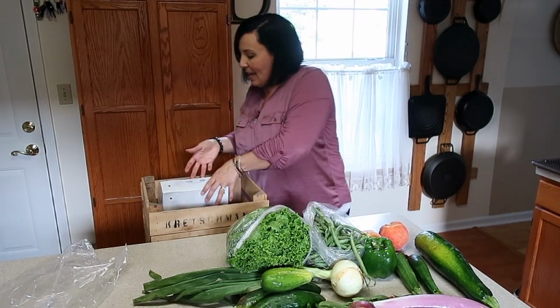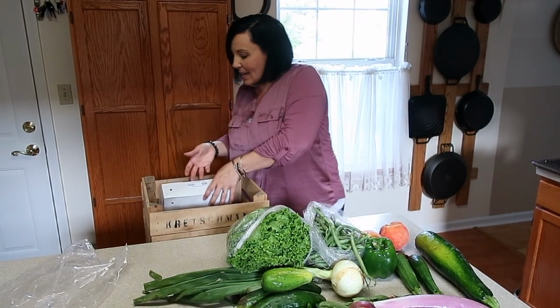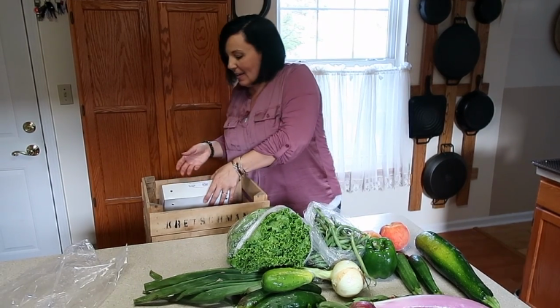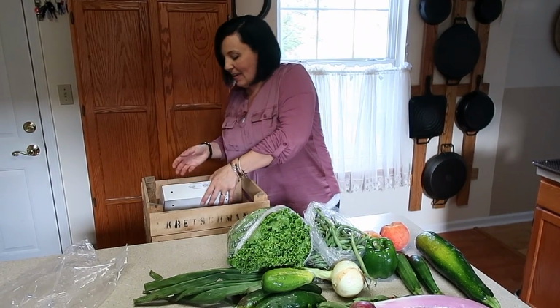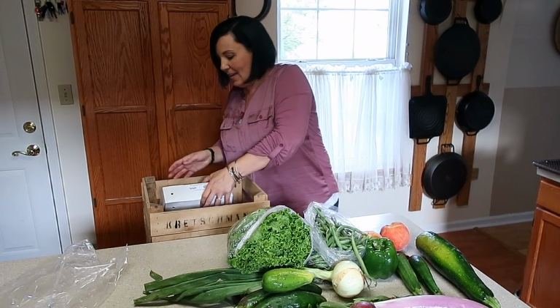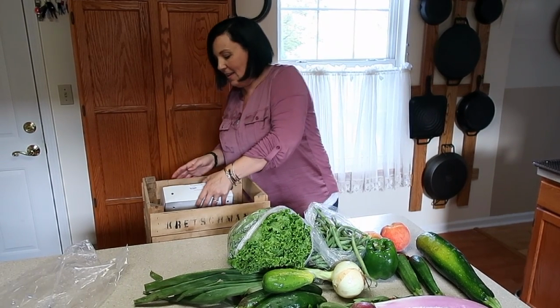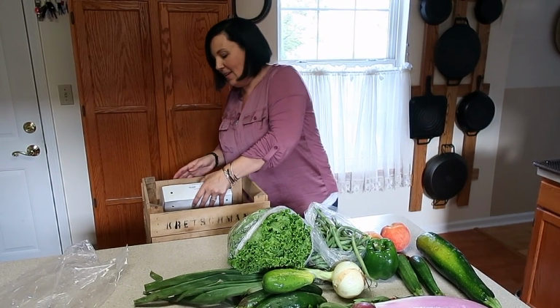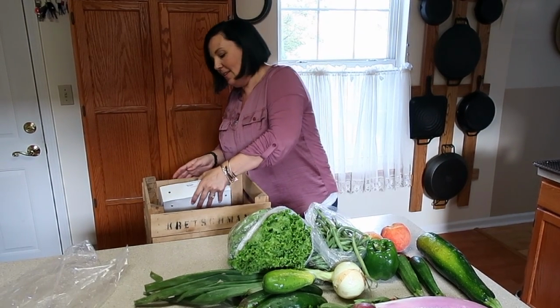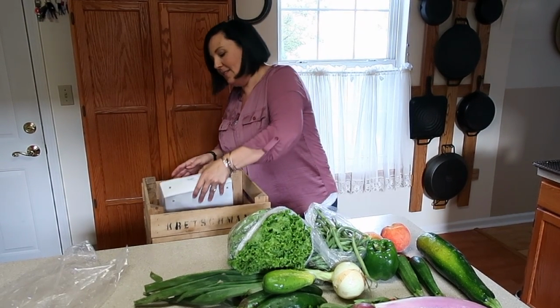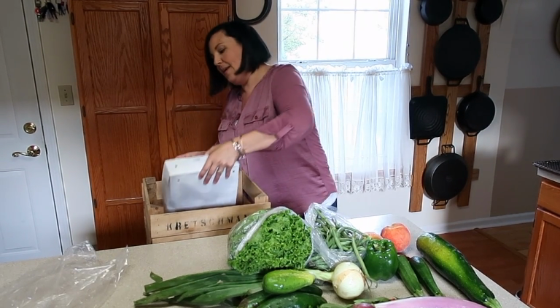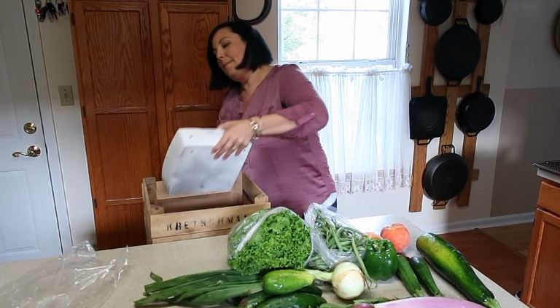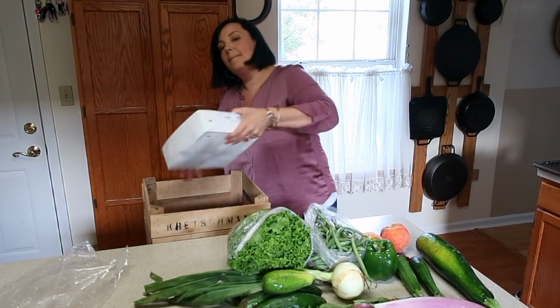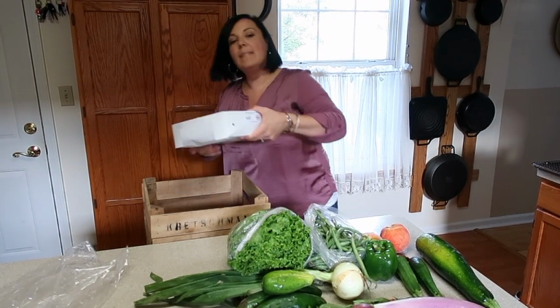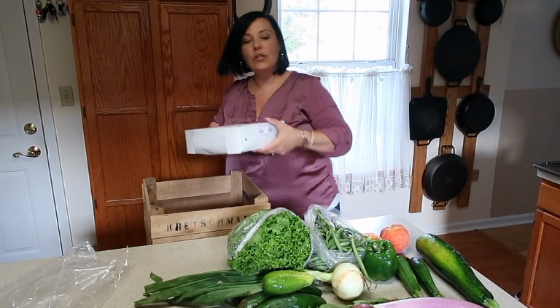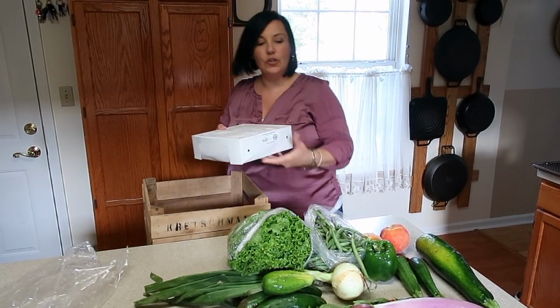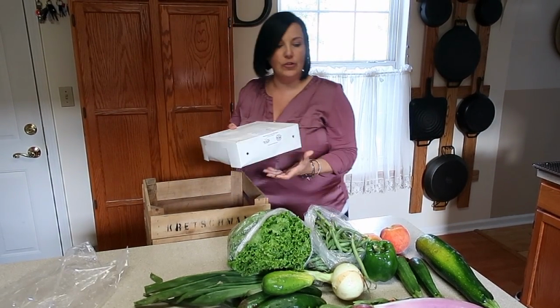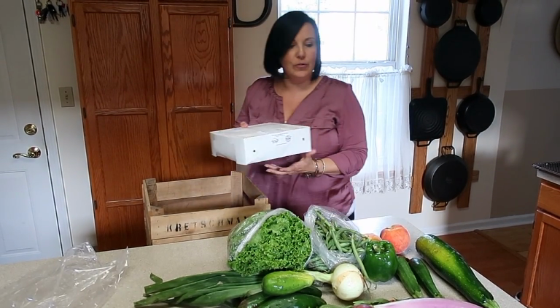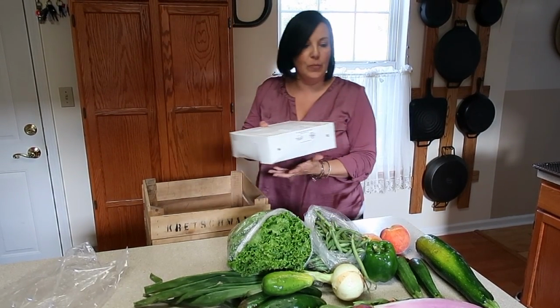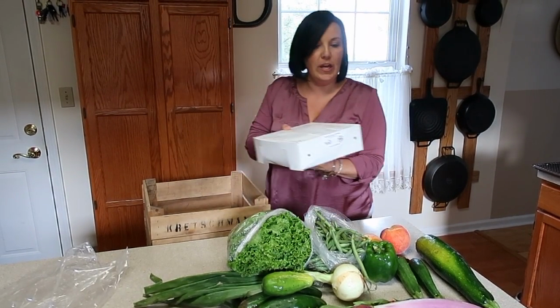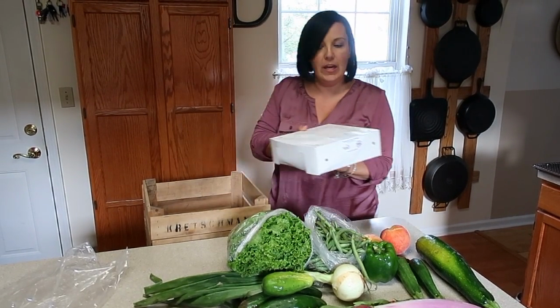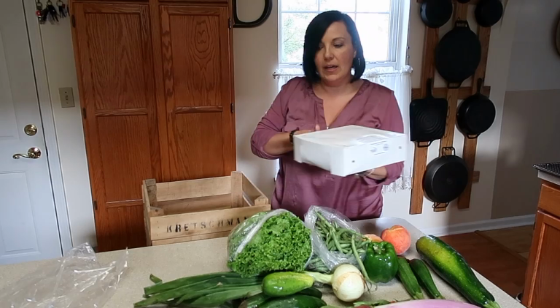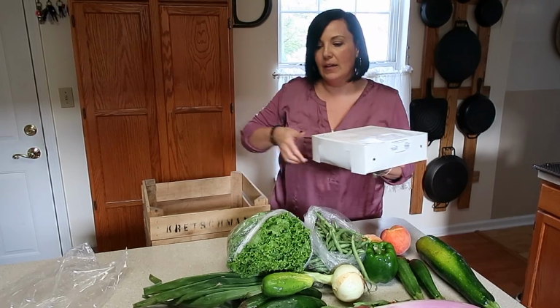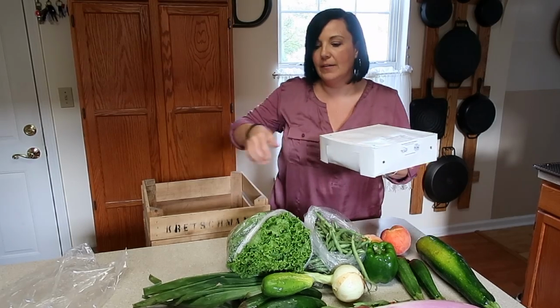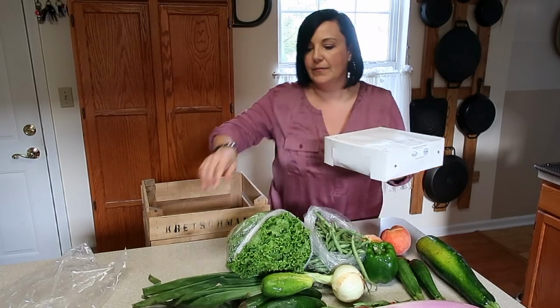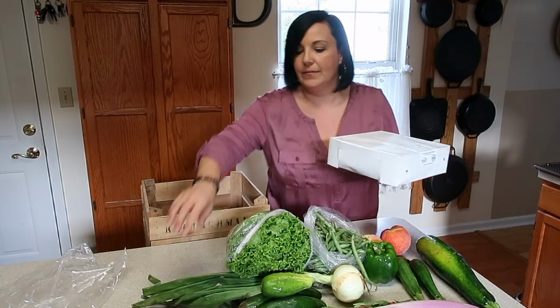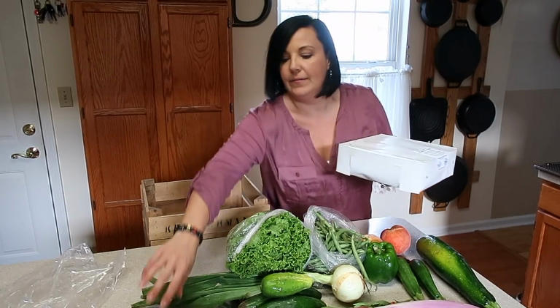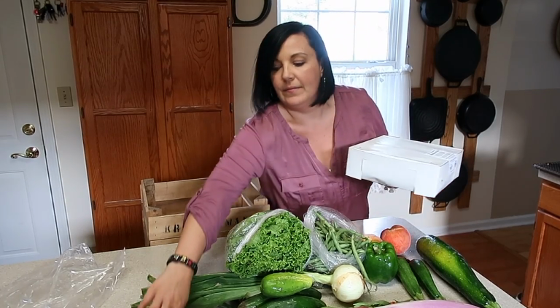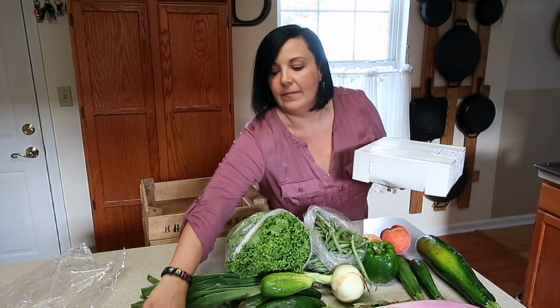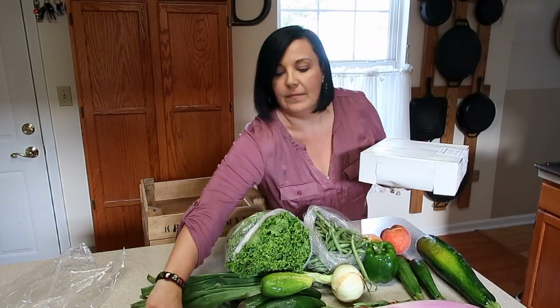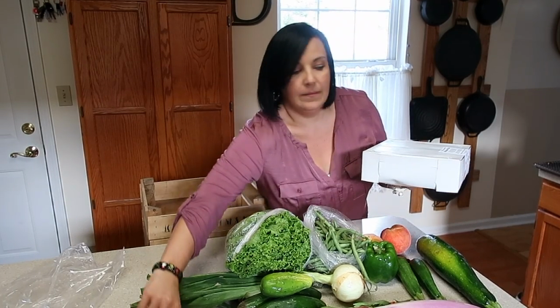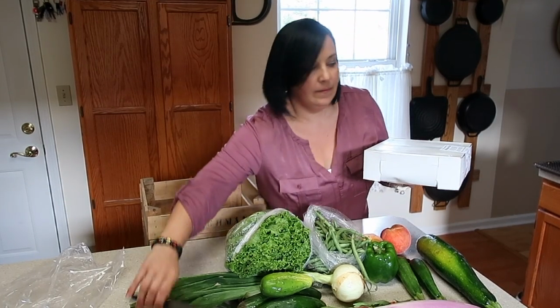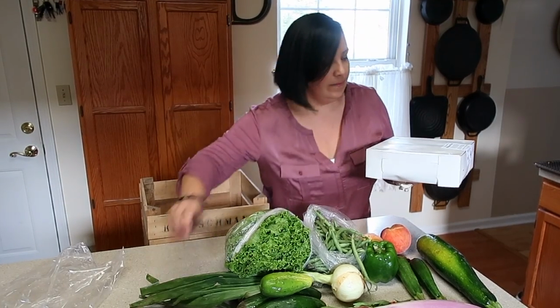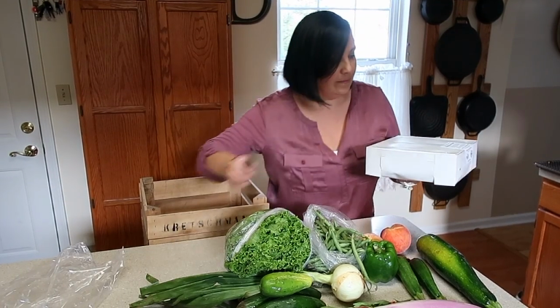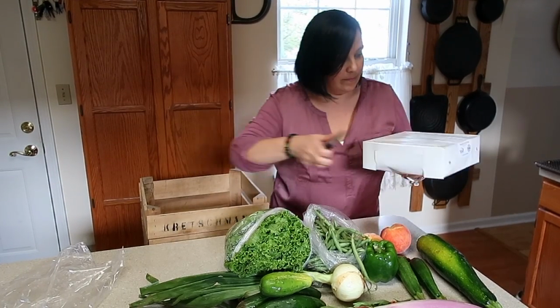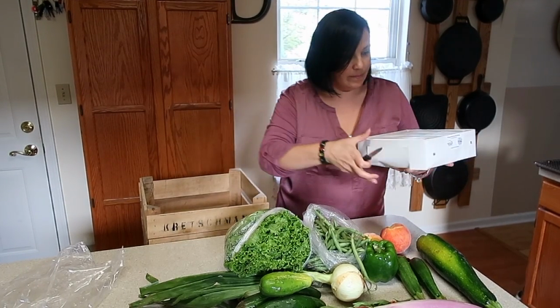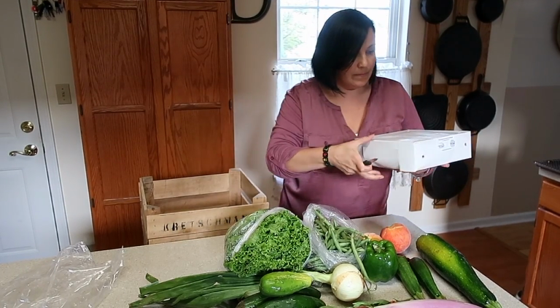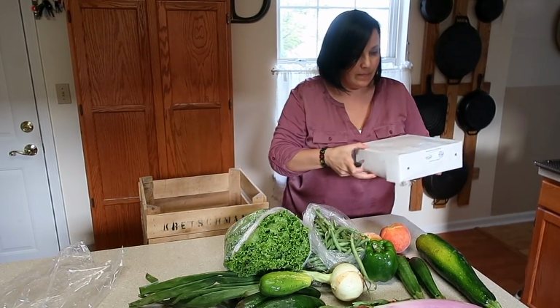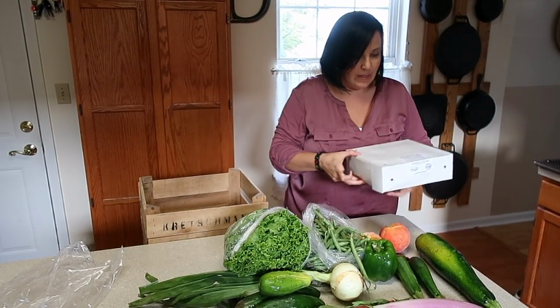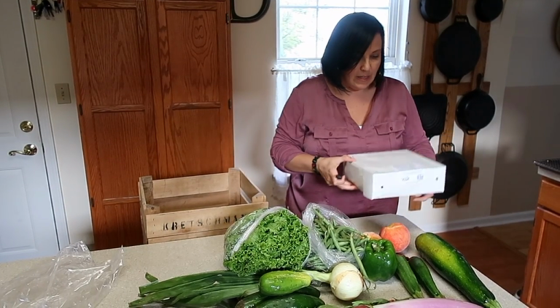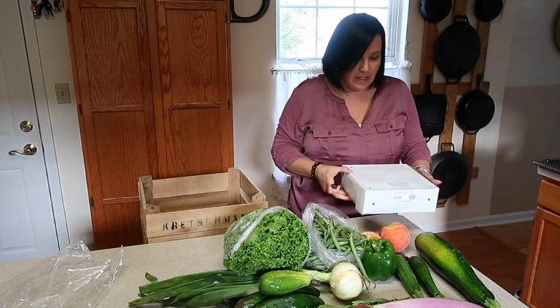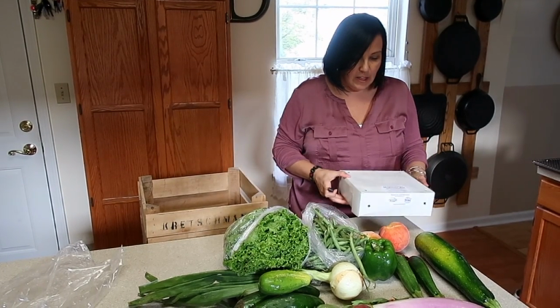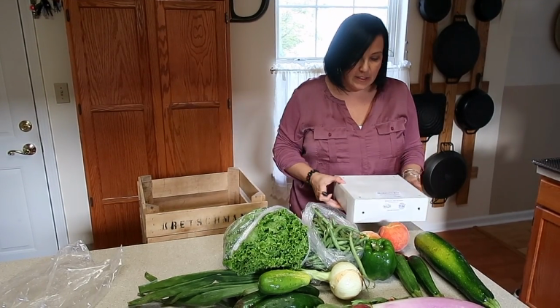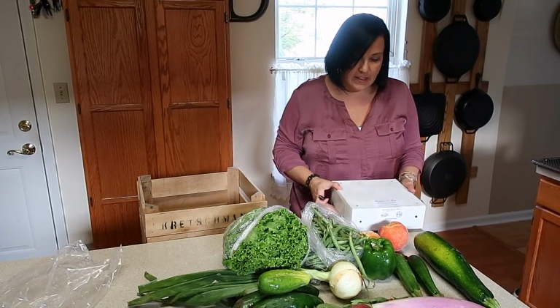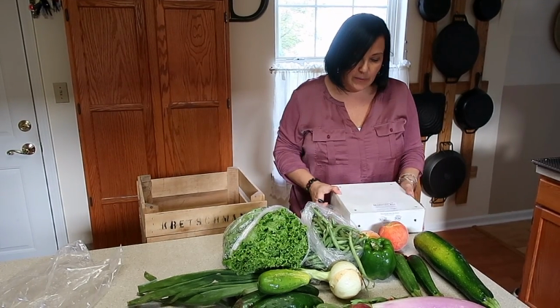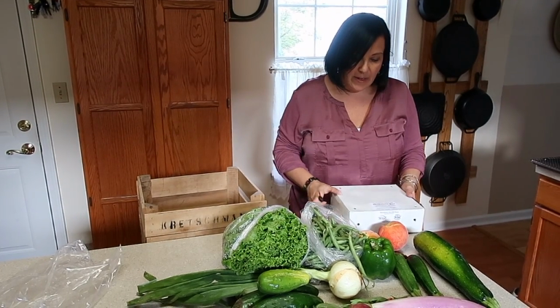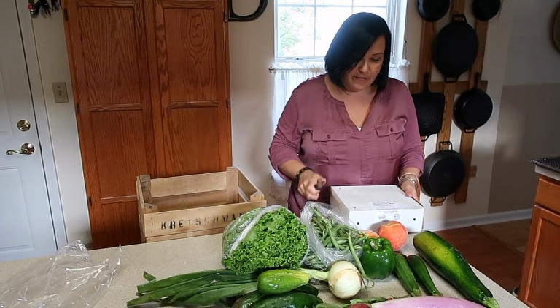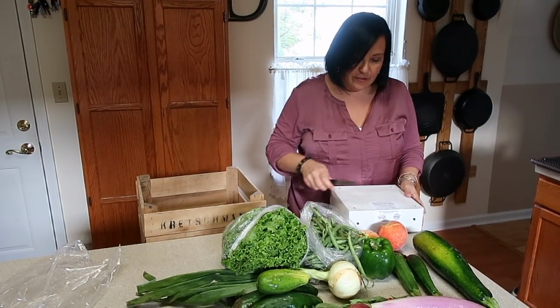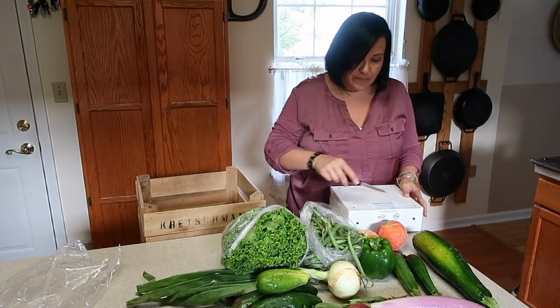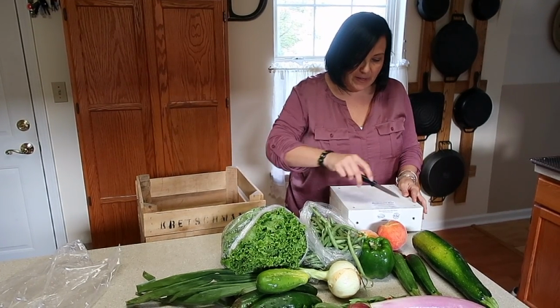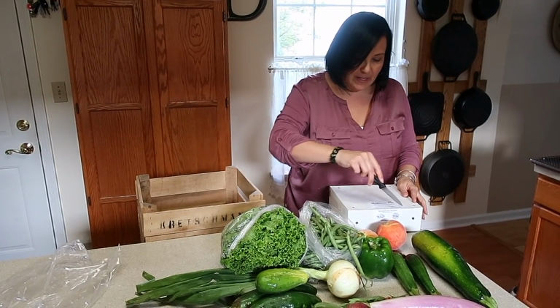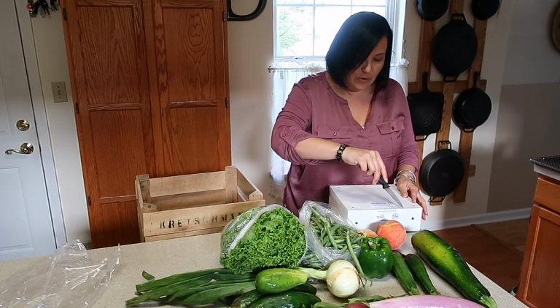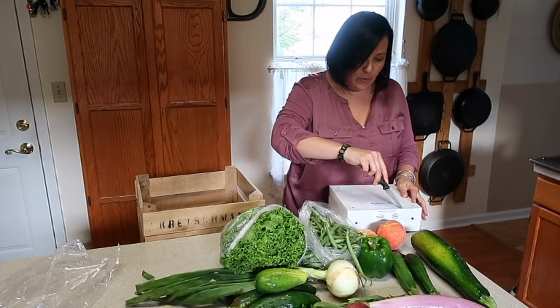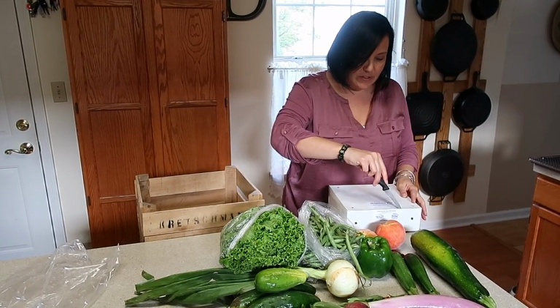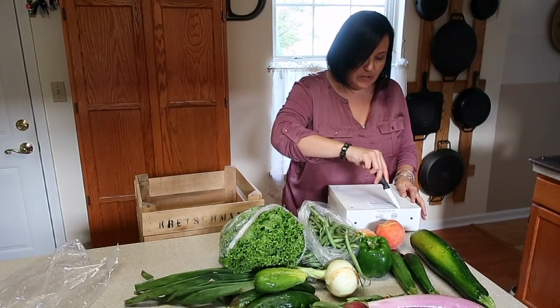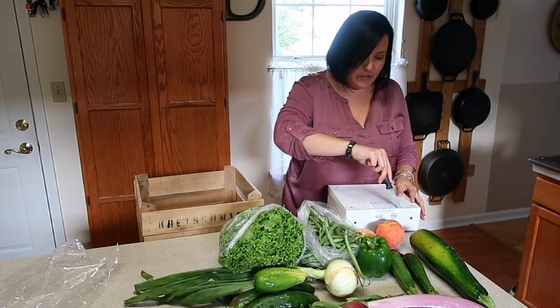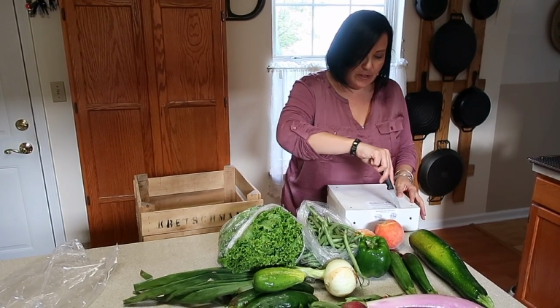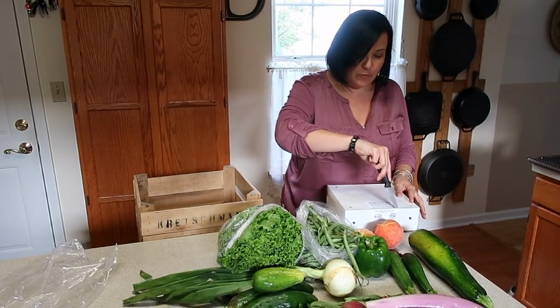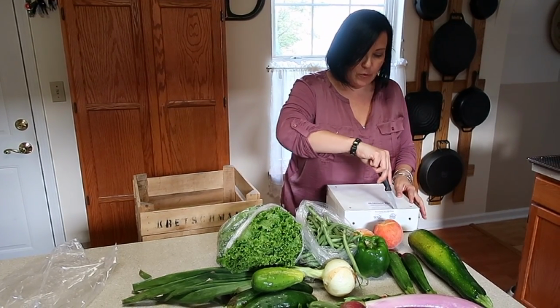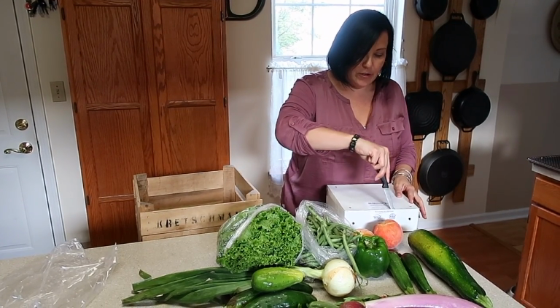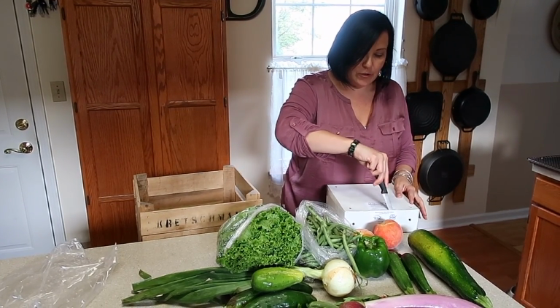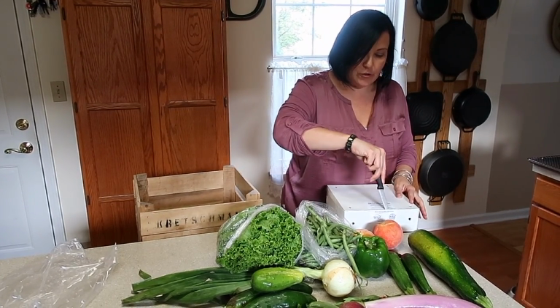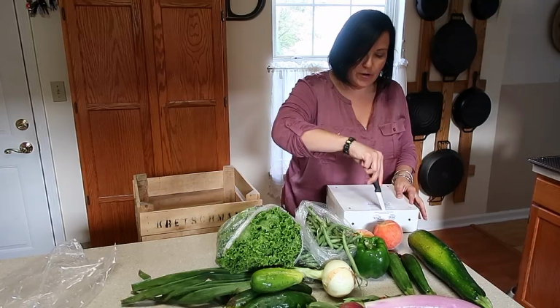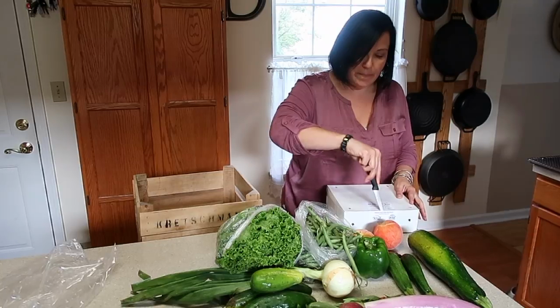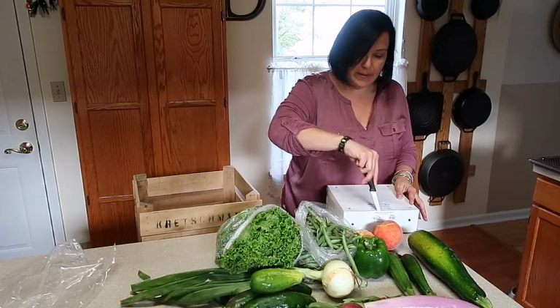And it is mushroom week. Looks like we have cremini, oyster, and royal trumpet.